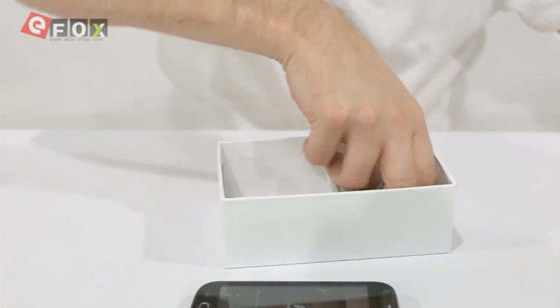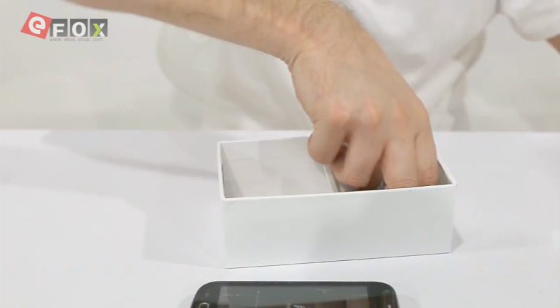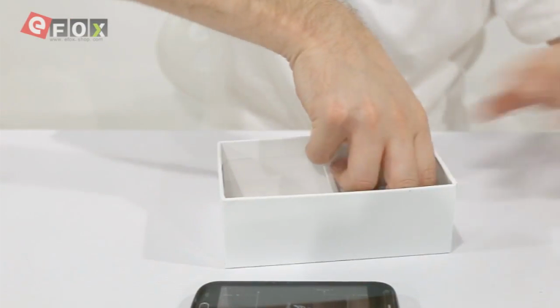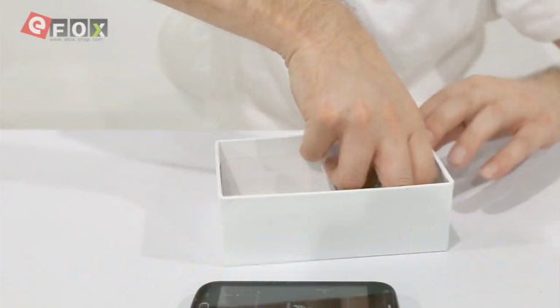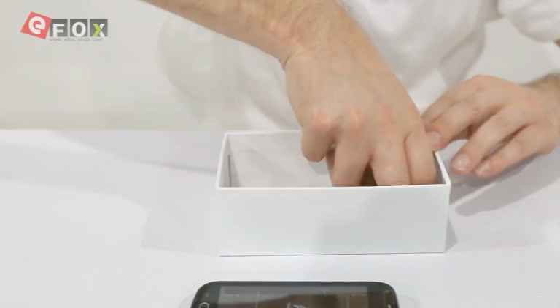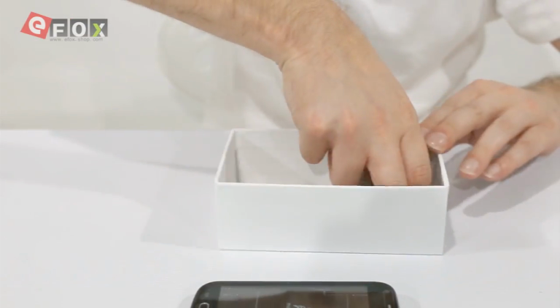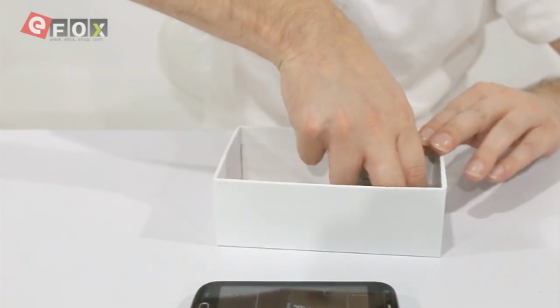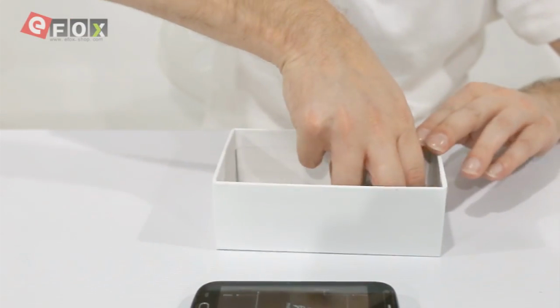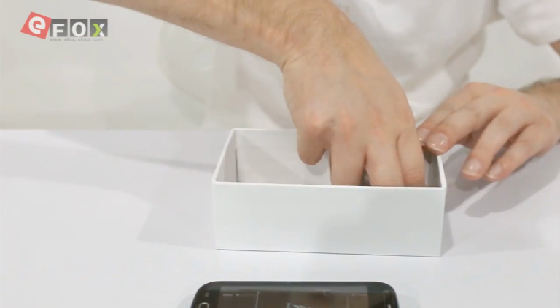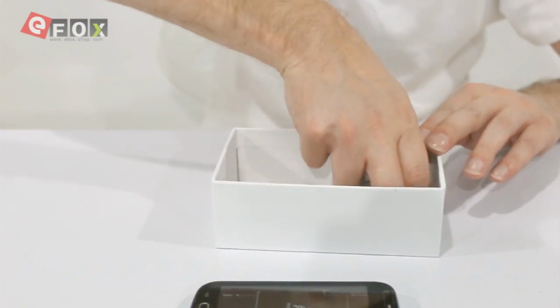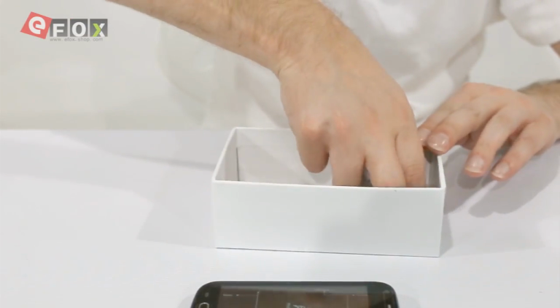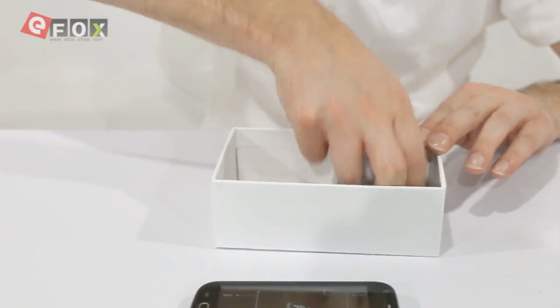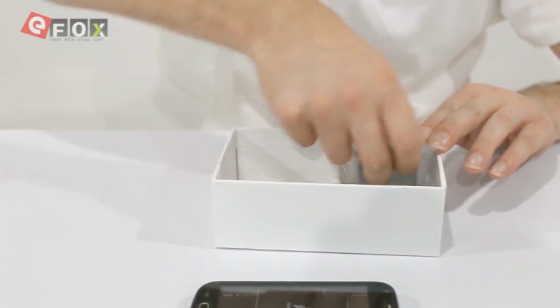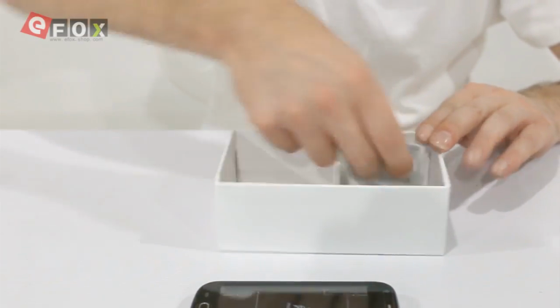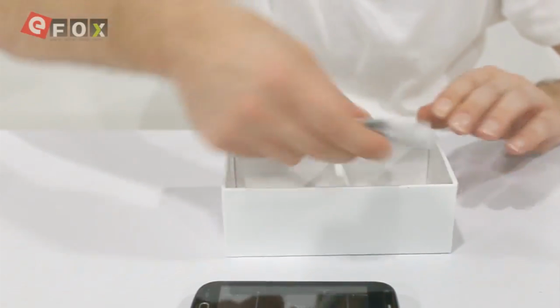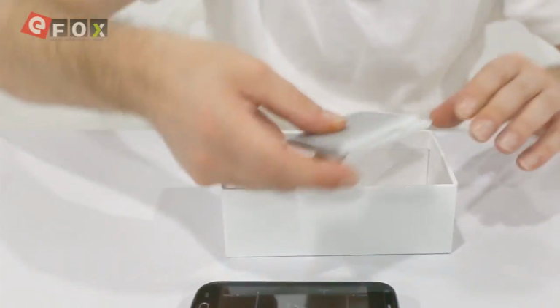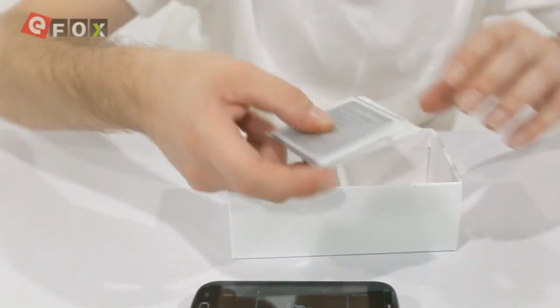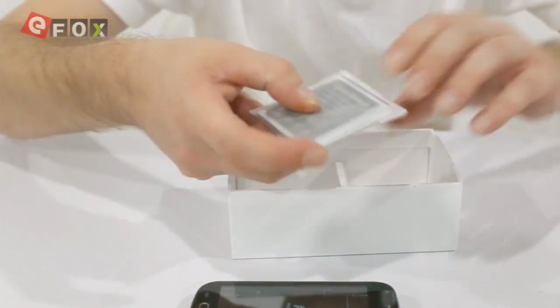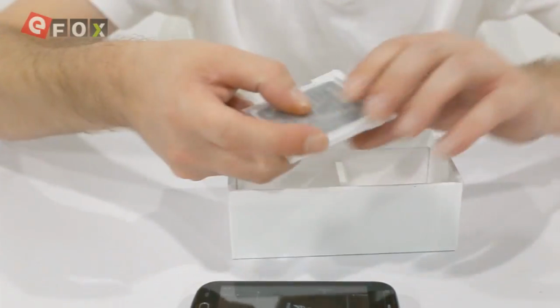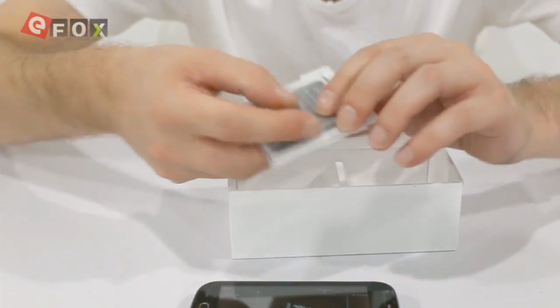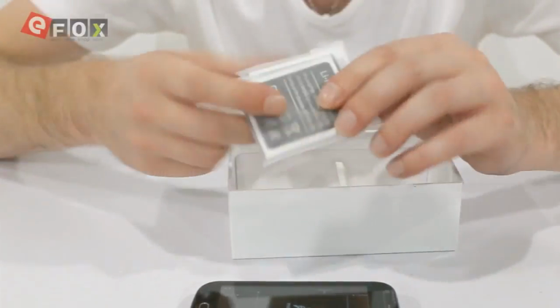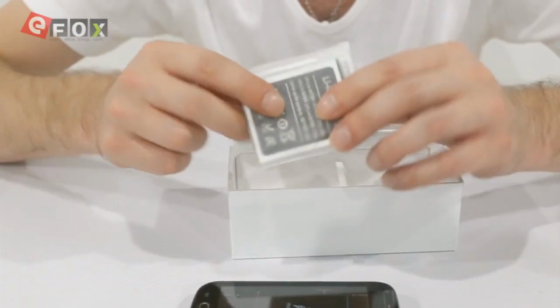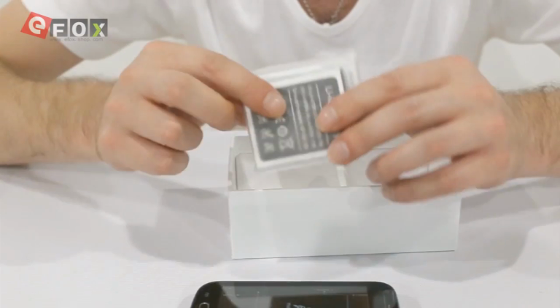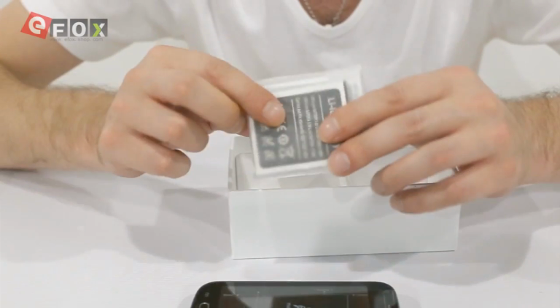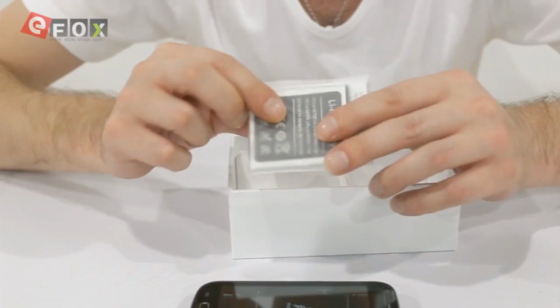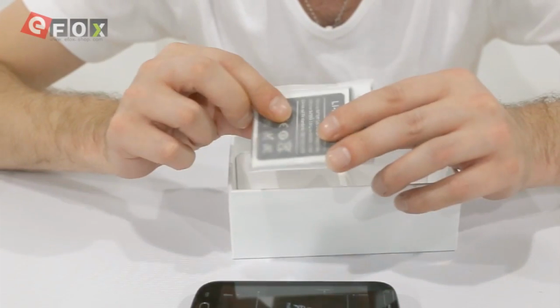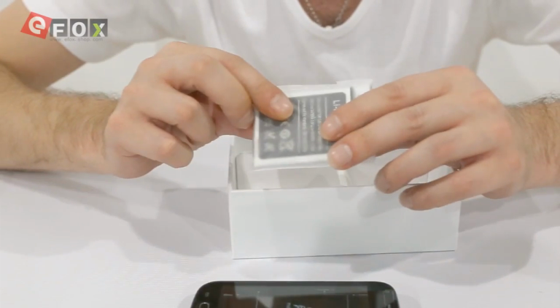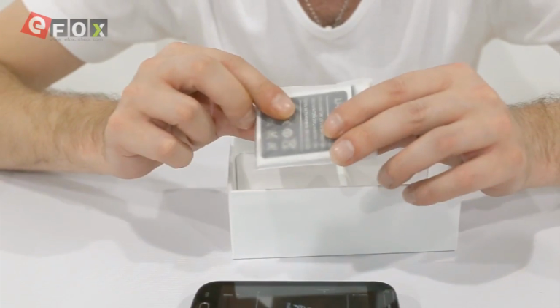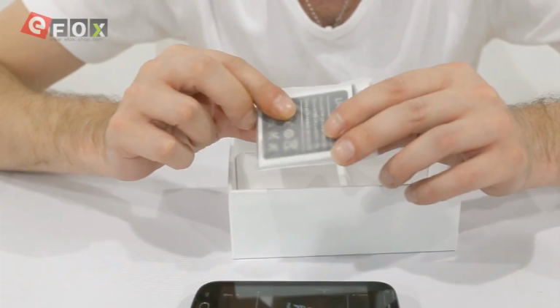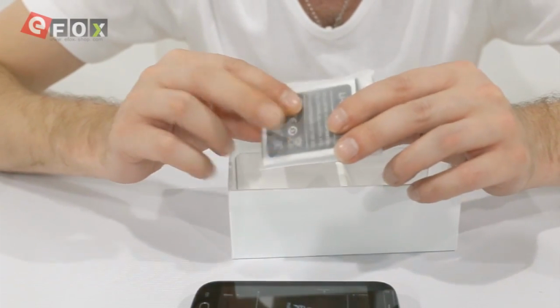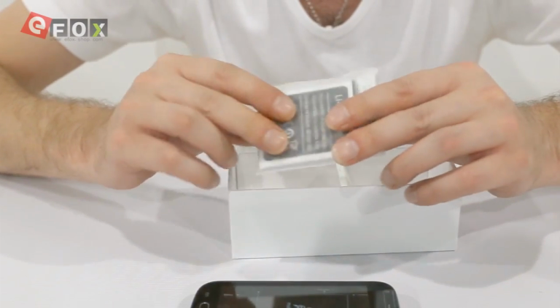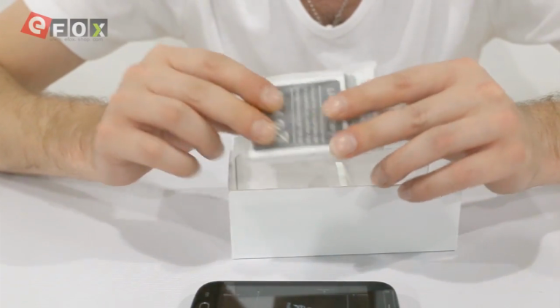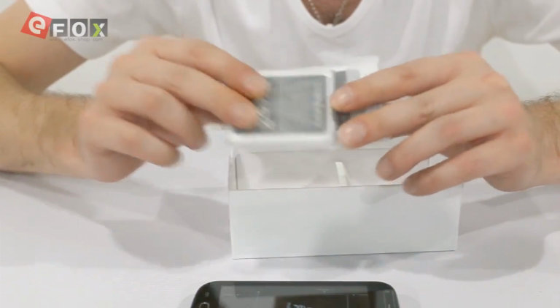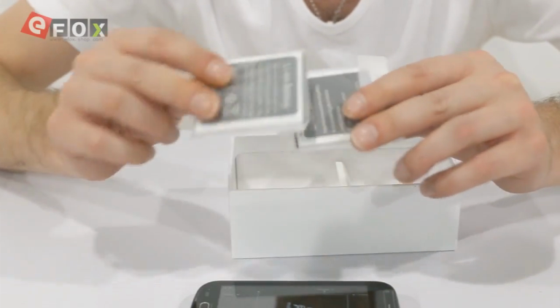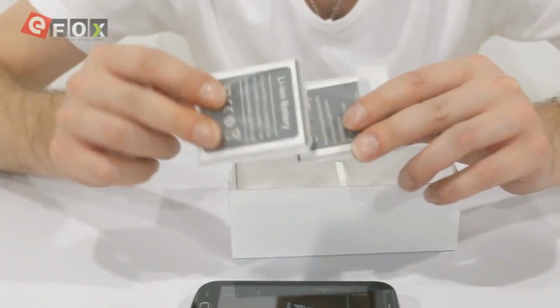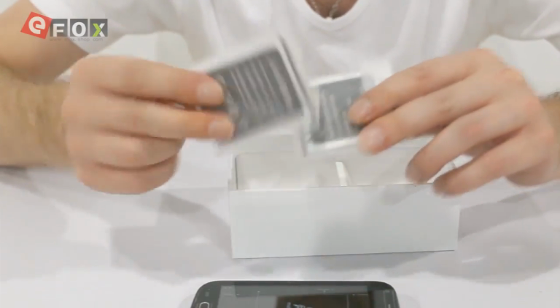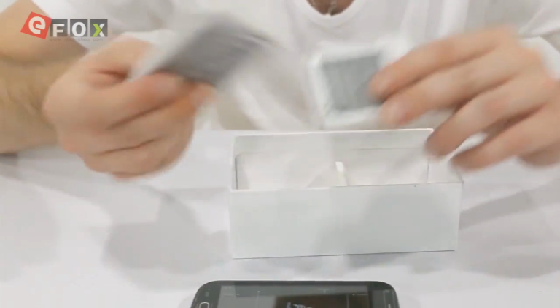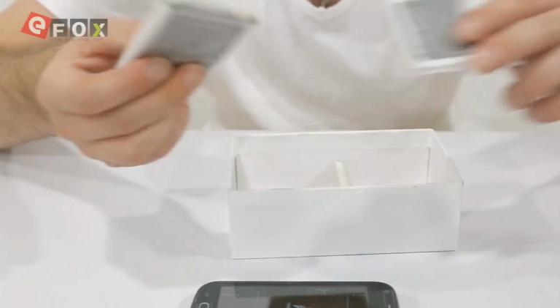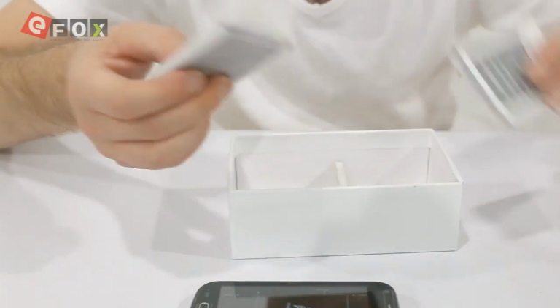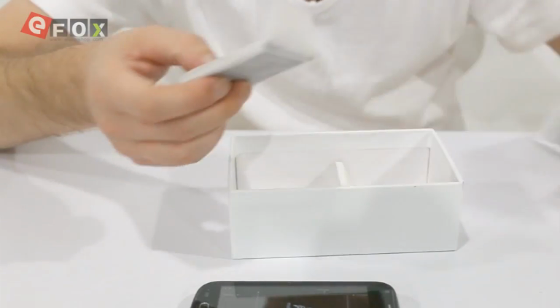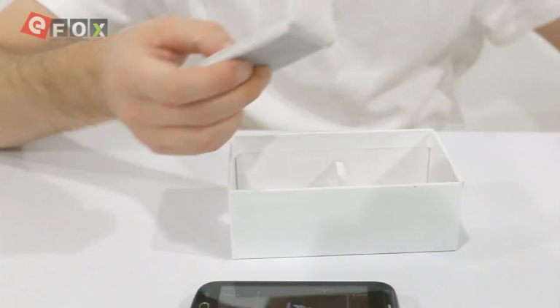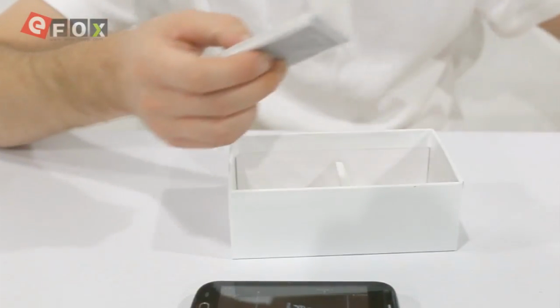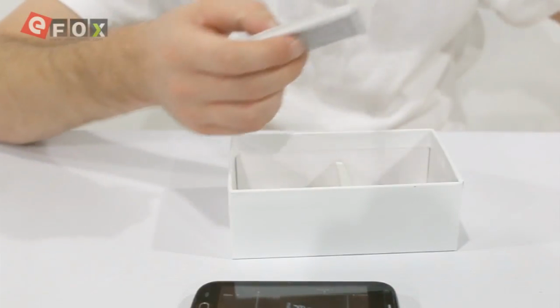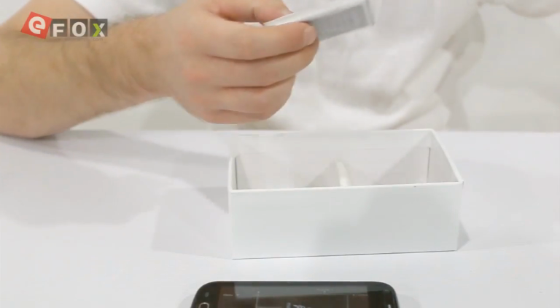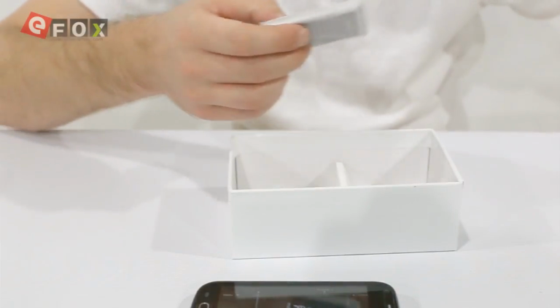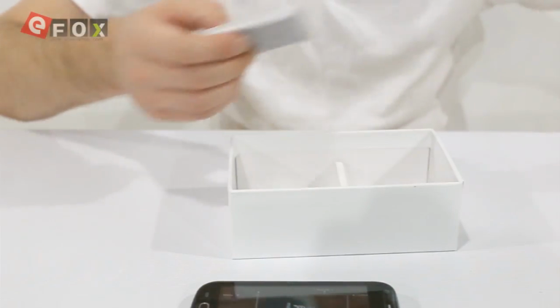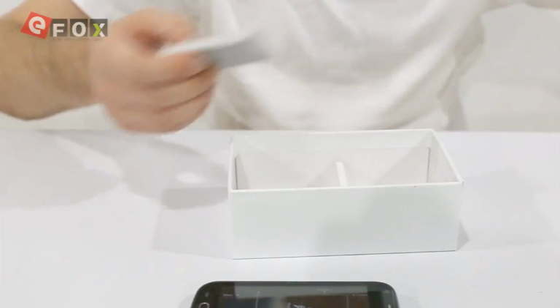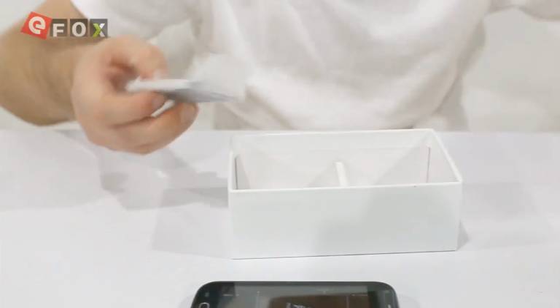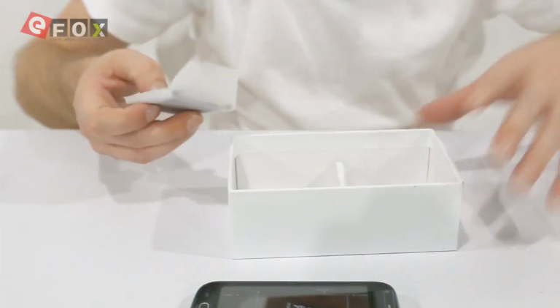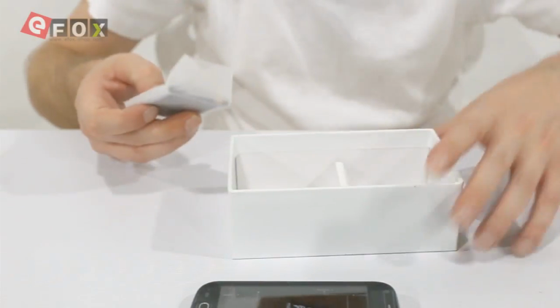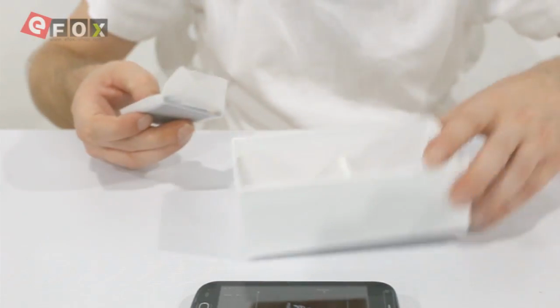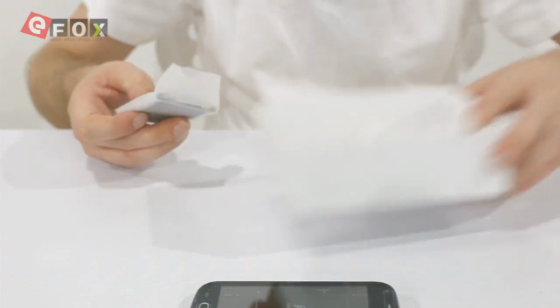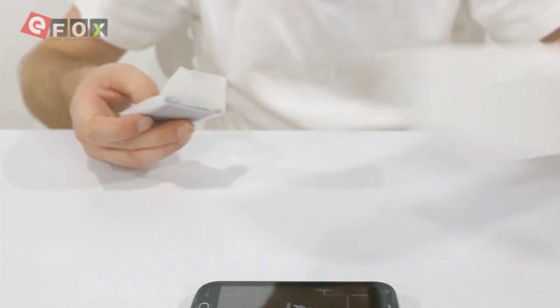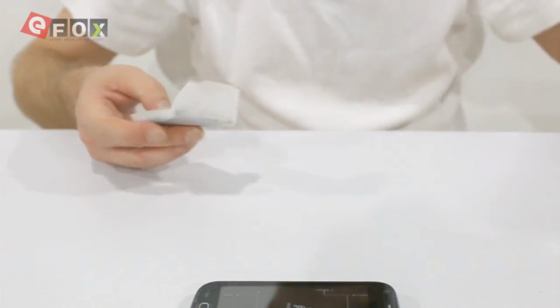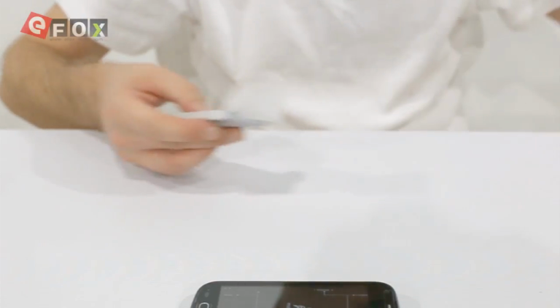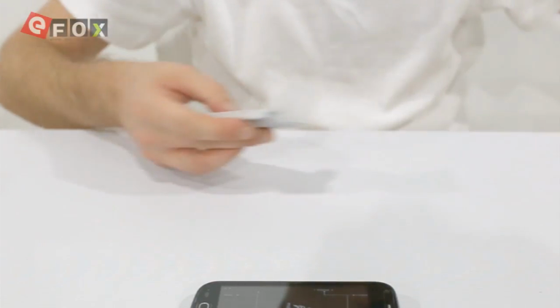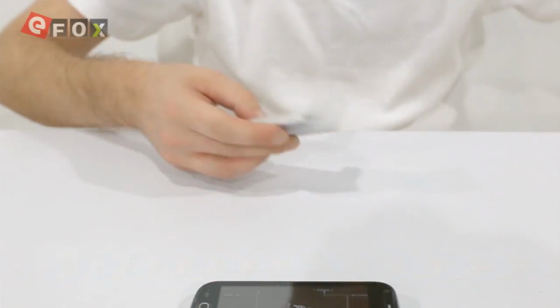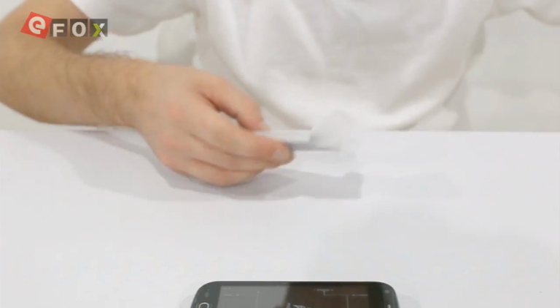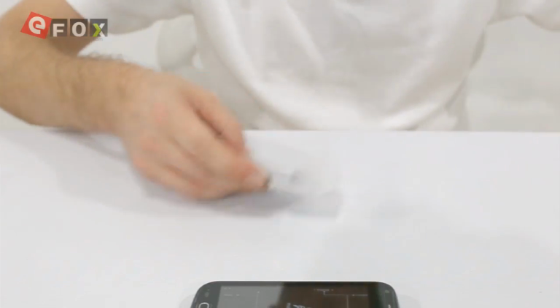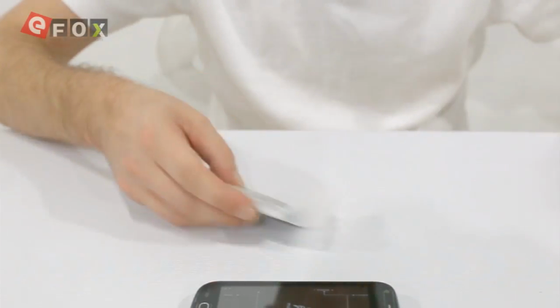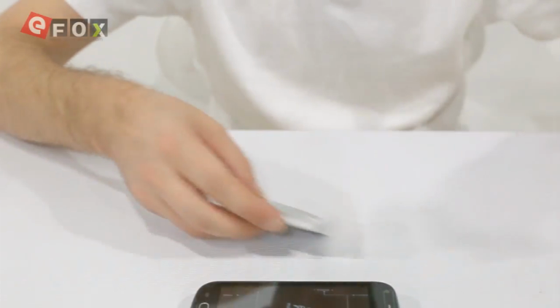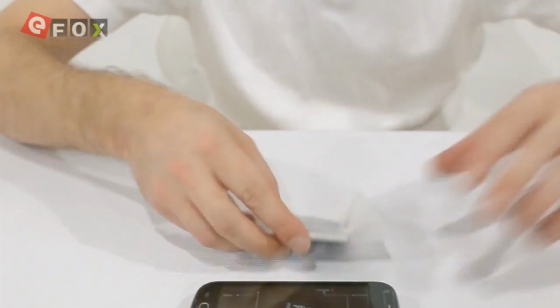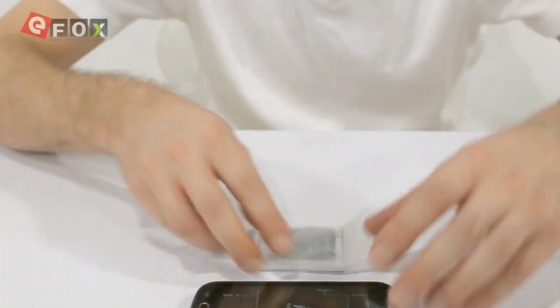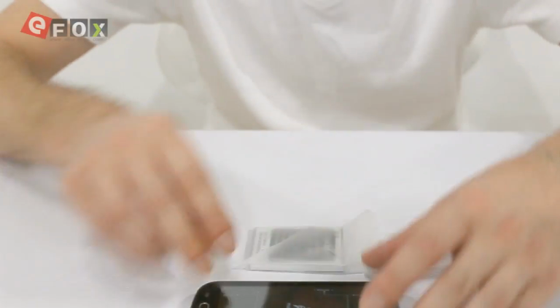Also in the box you get an EU and a US wall plug, the standard USB charging cable, and two 1500 mAh batteries.